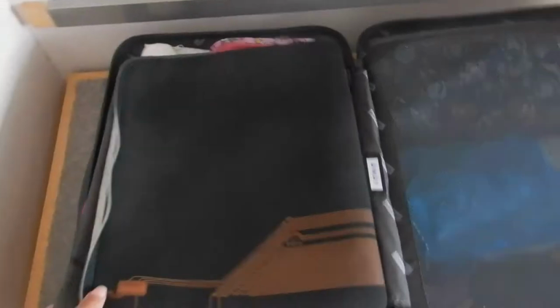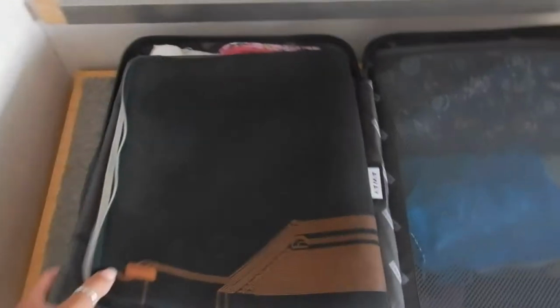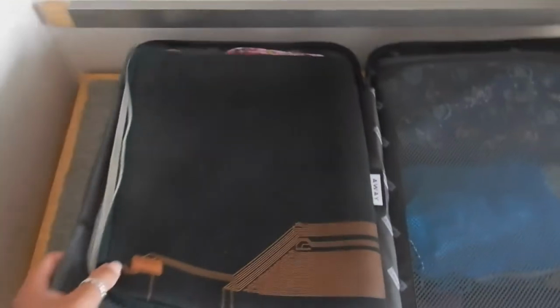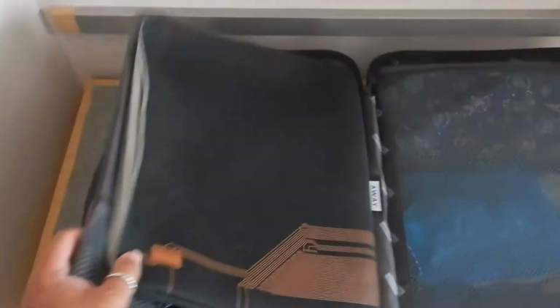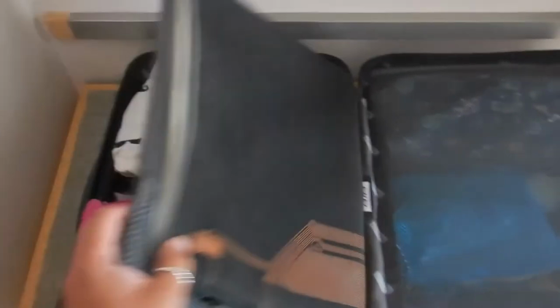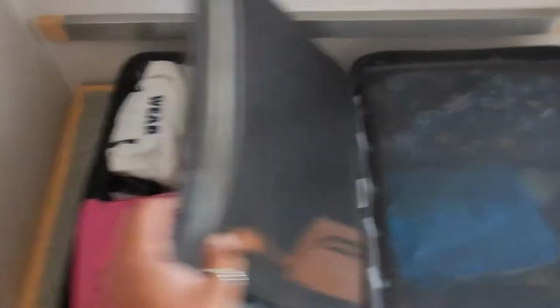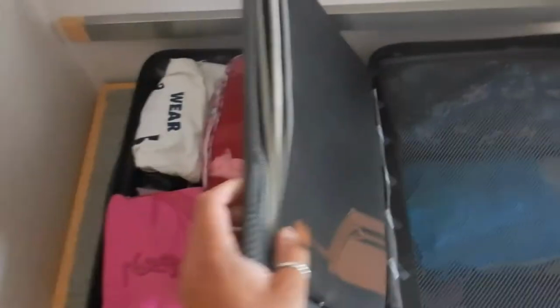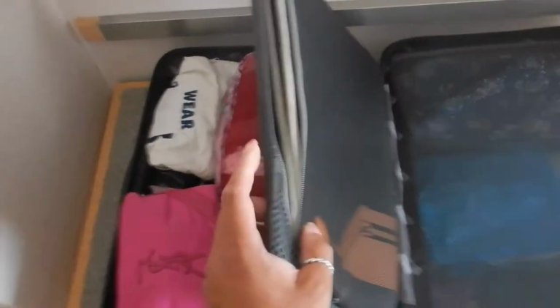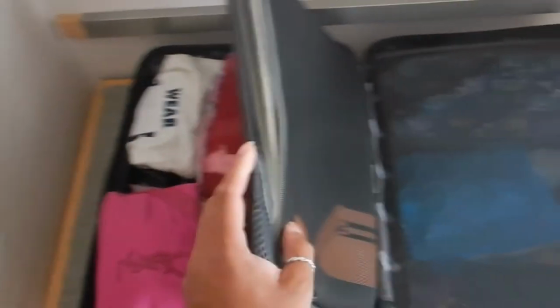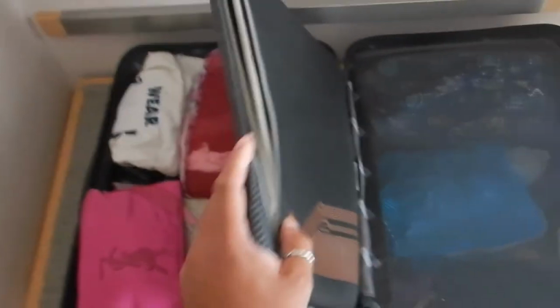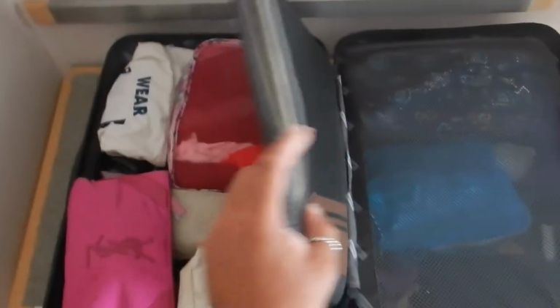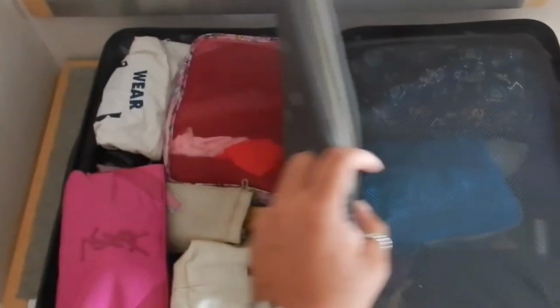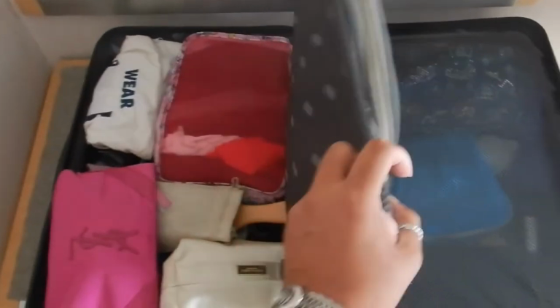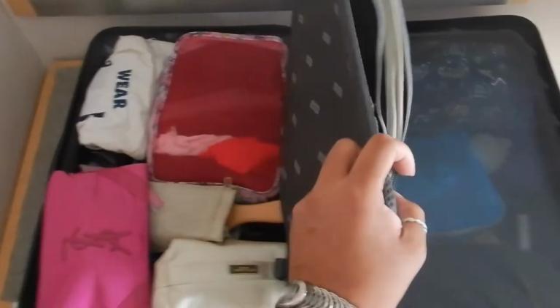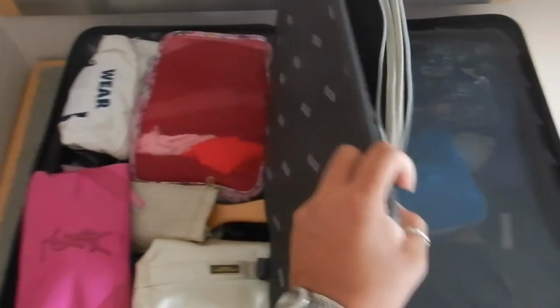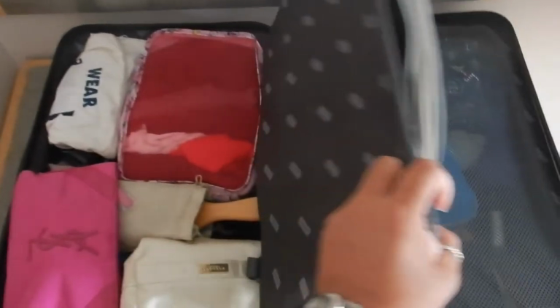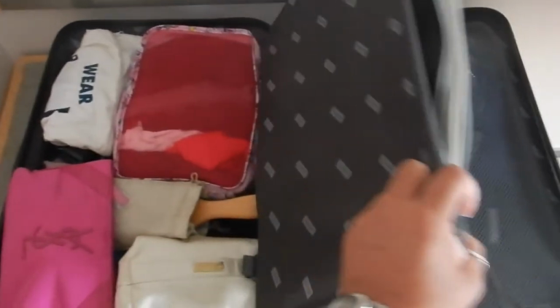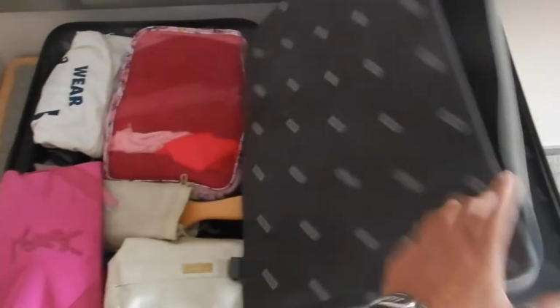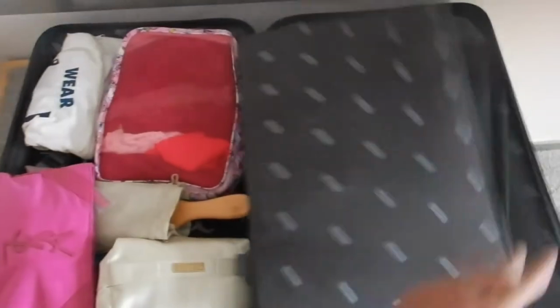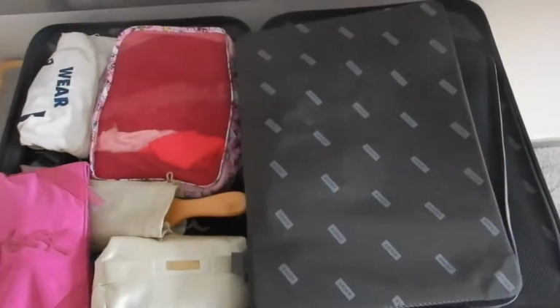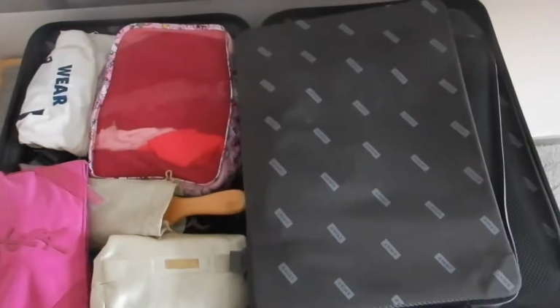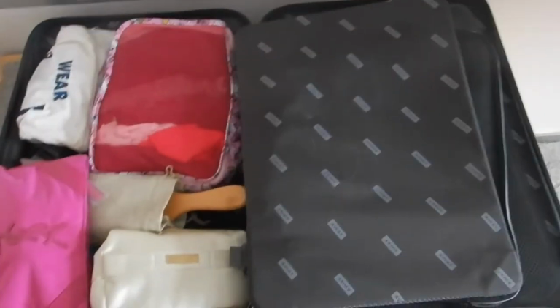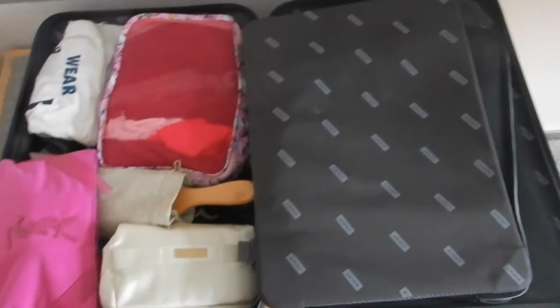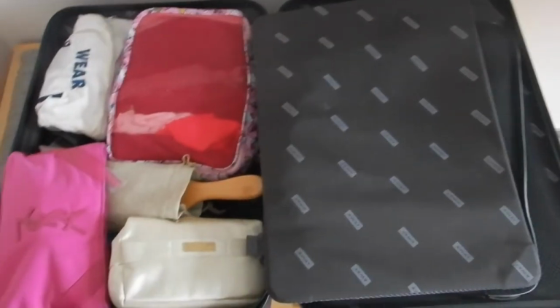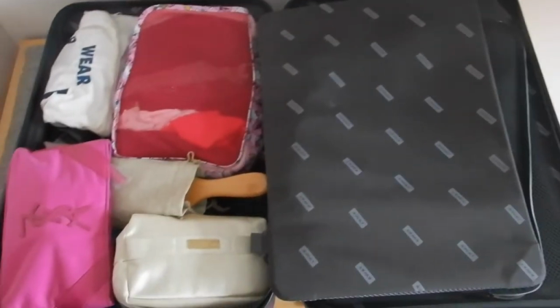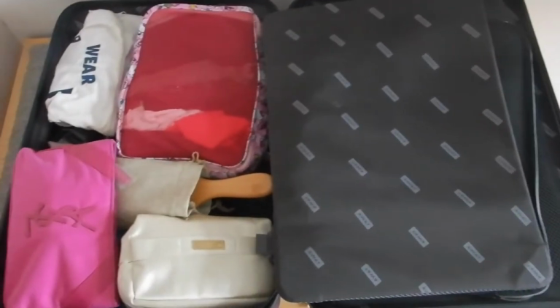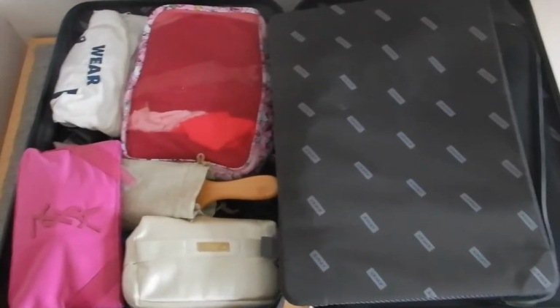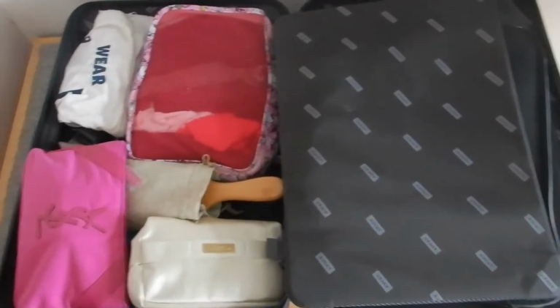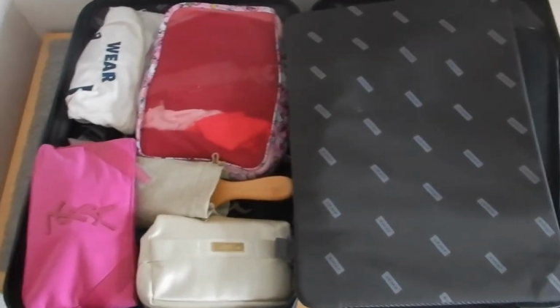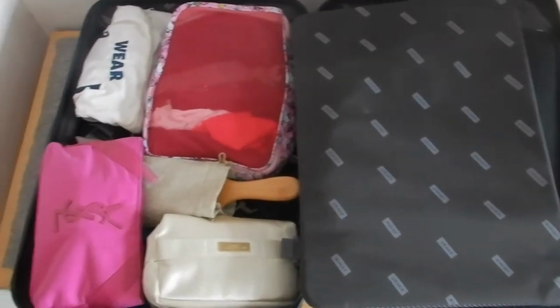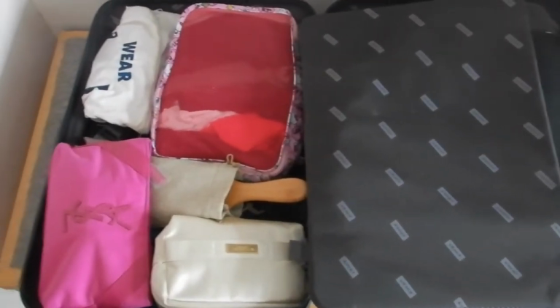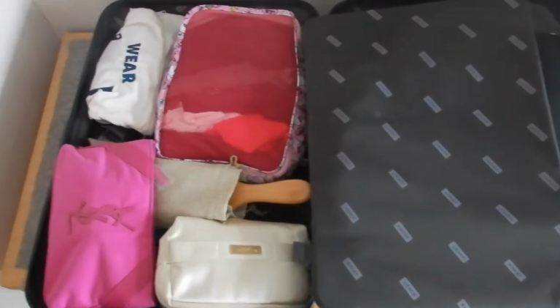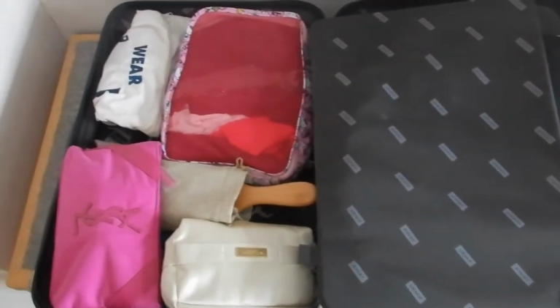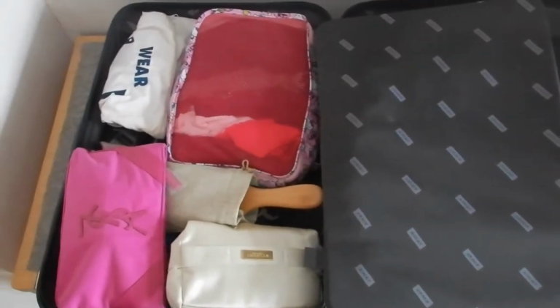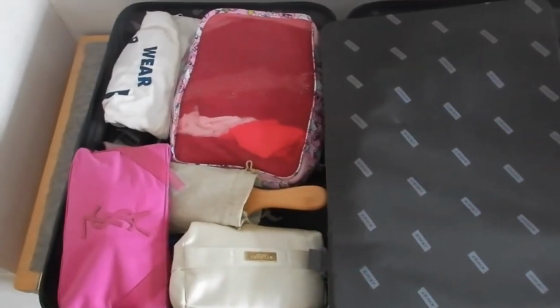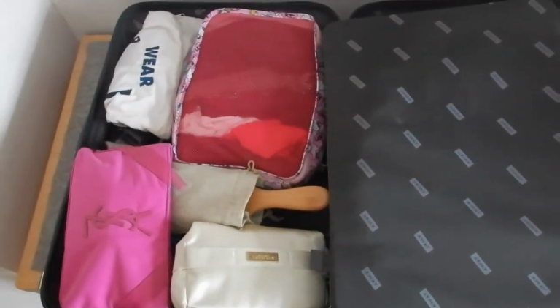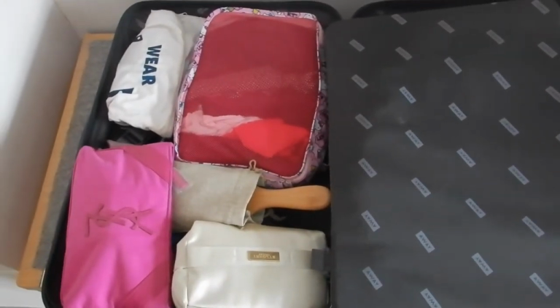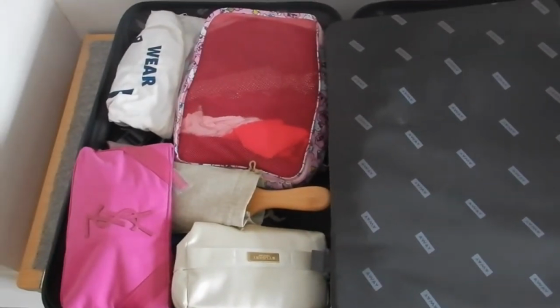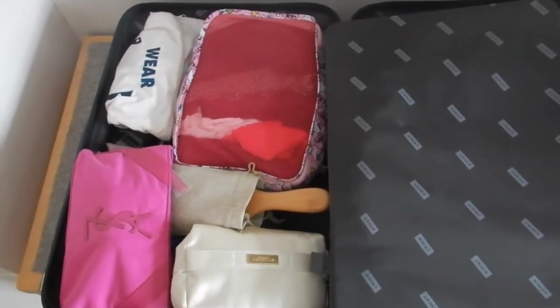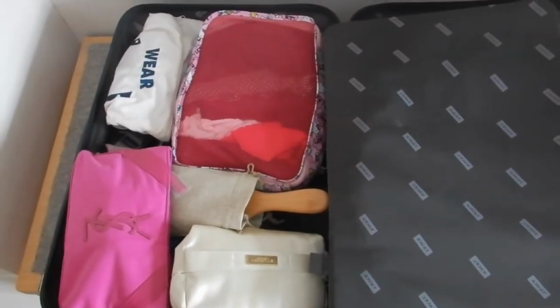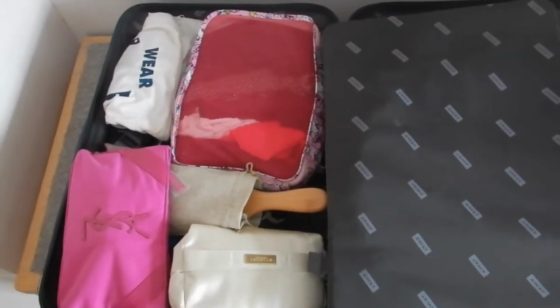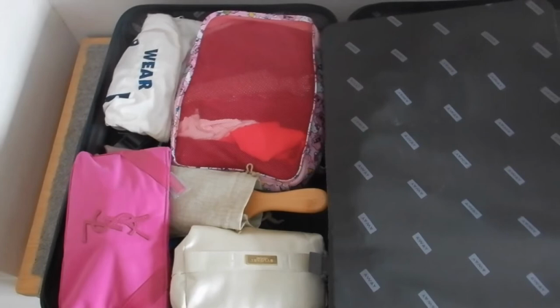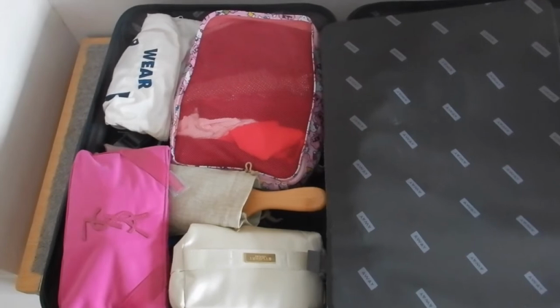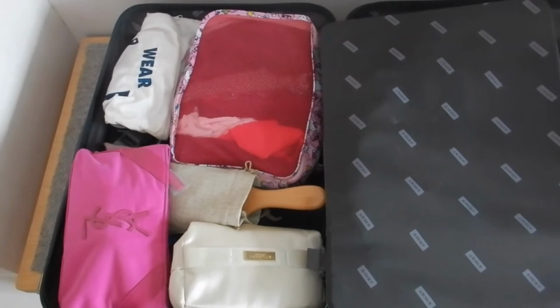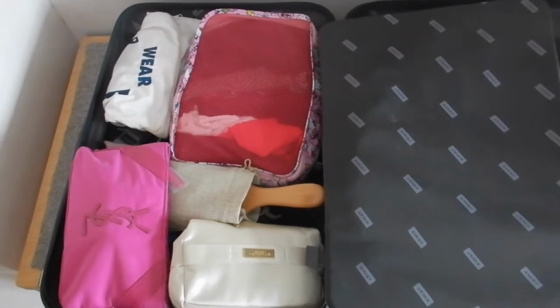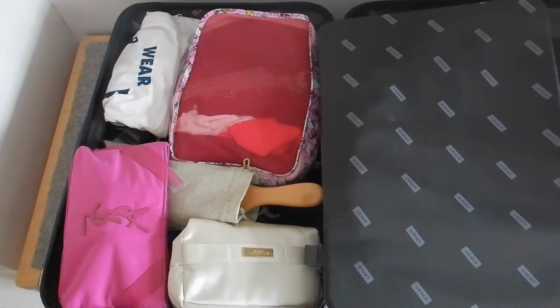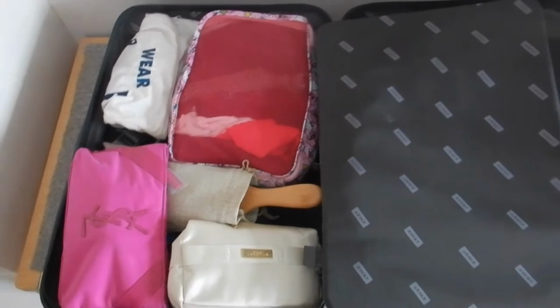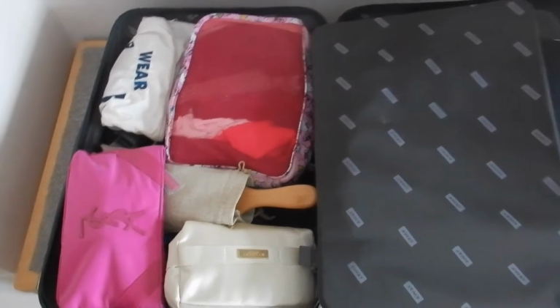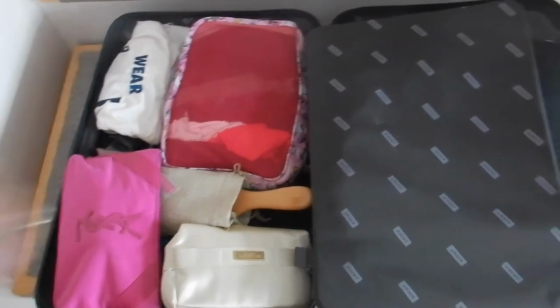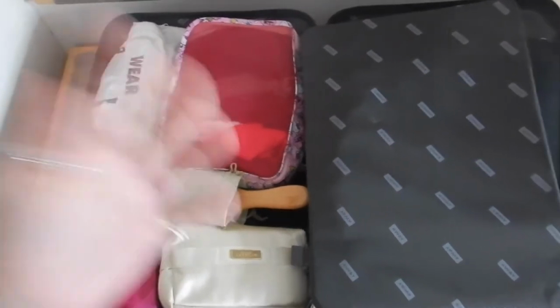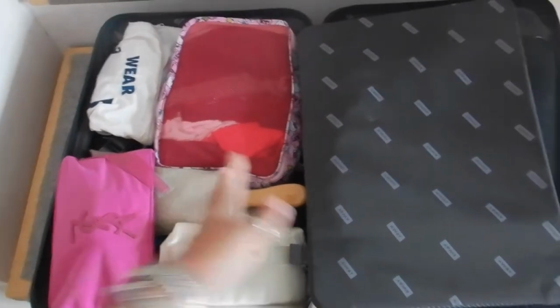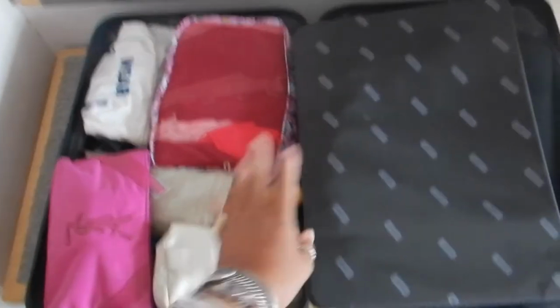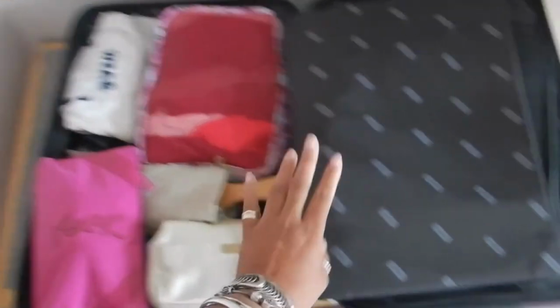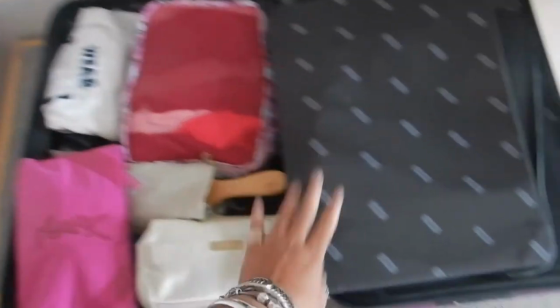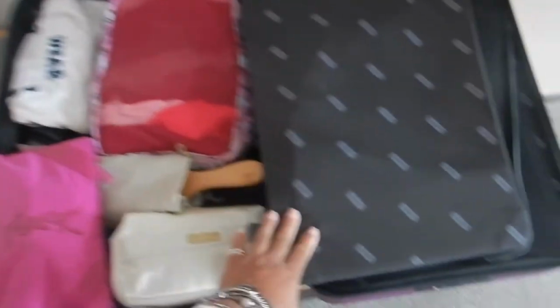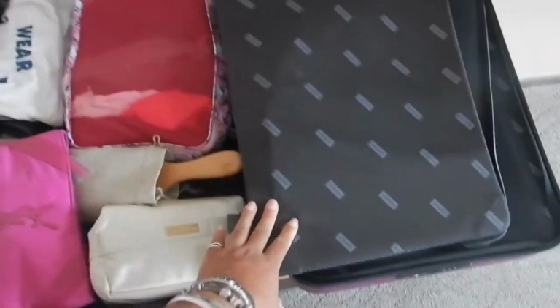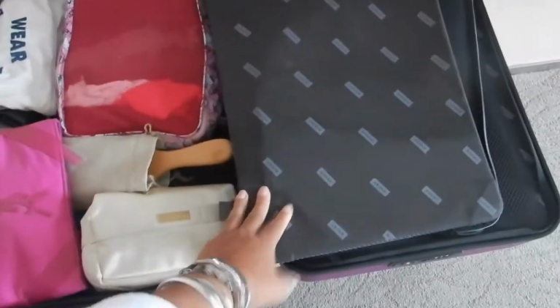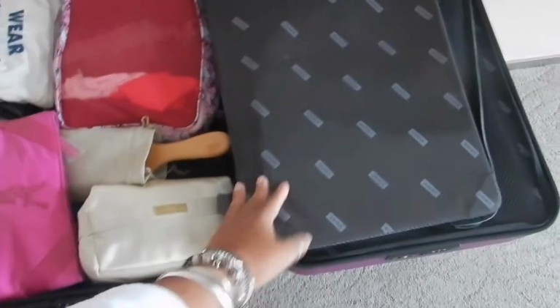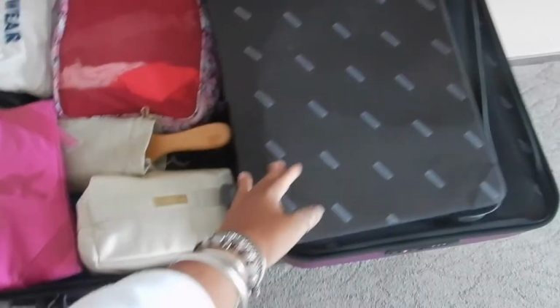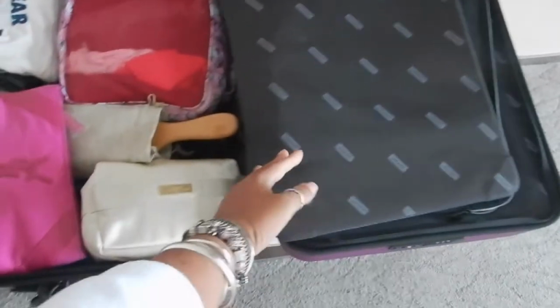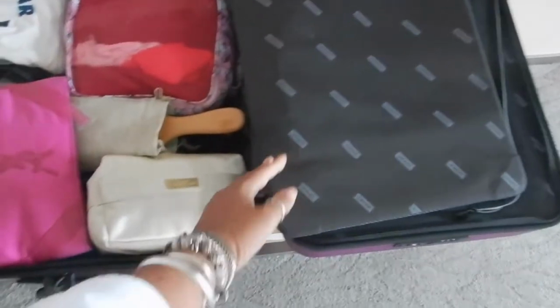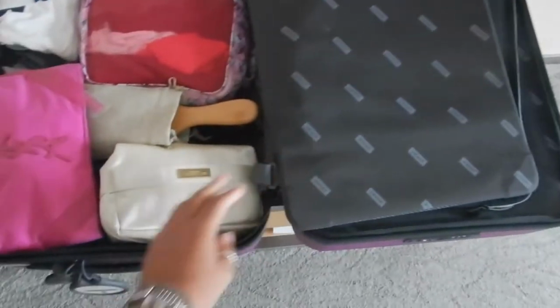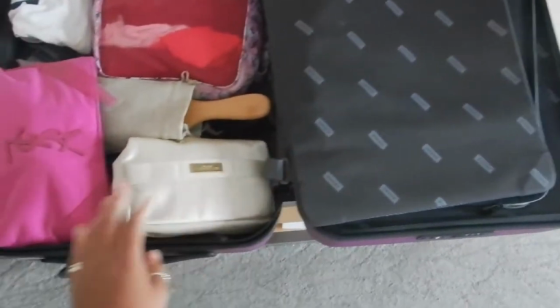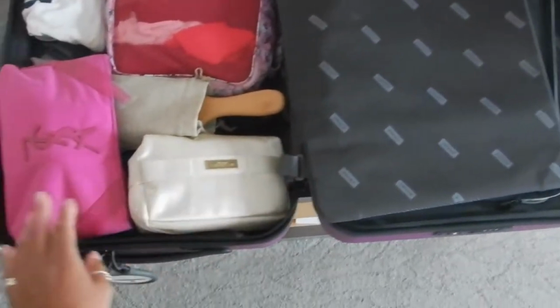Just Friday, Saturday night. This is my Away luggage. If you haven't seen my review of this luggage, then please check that out.